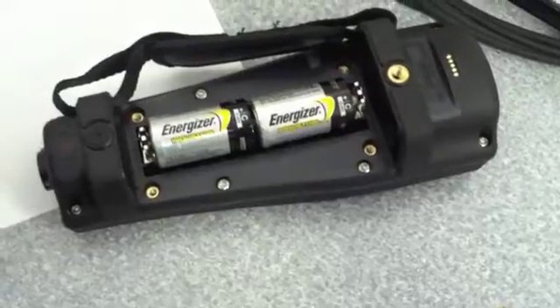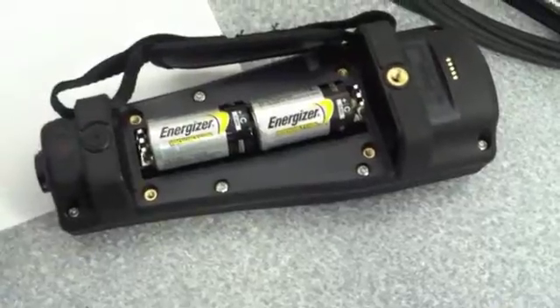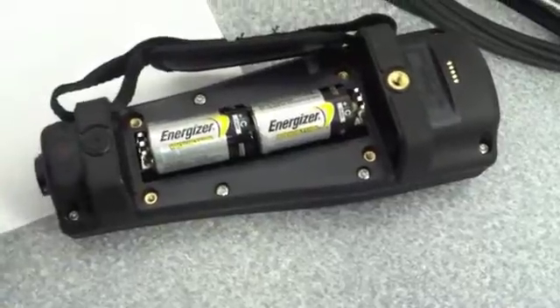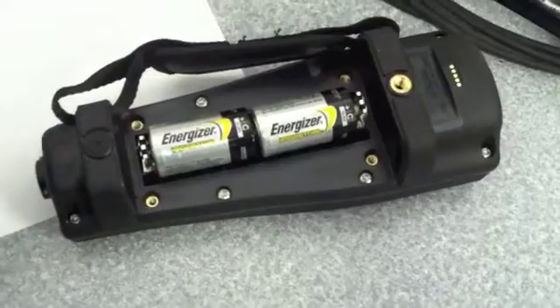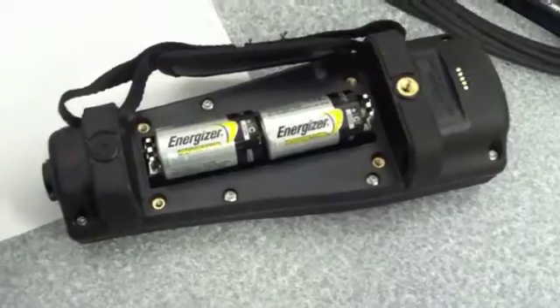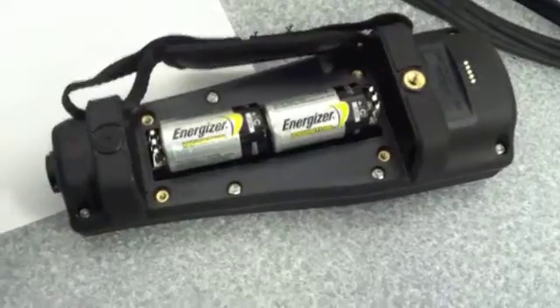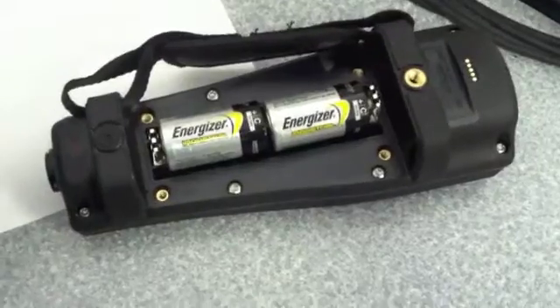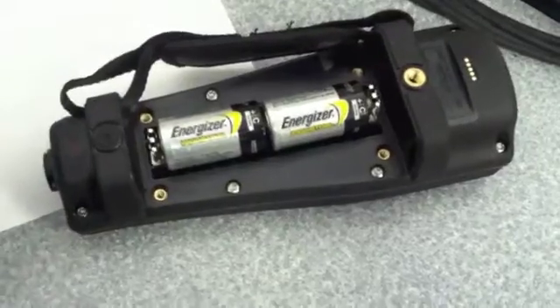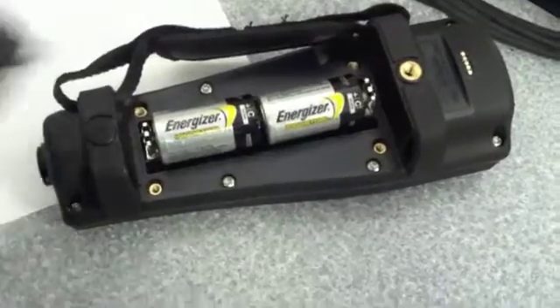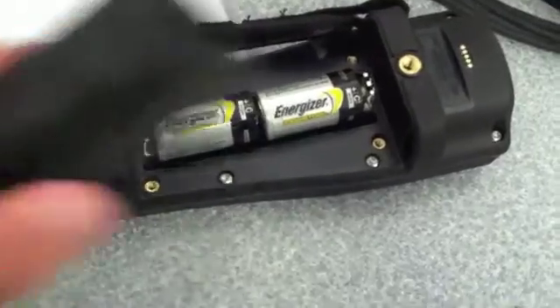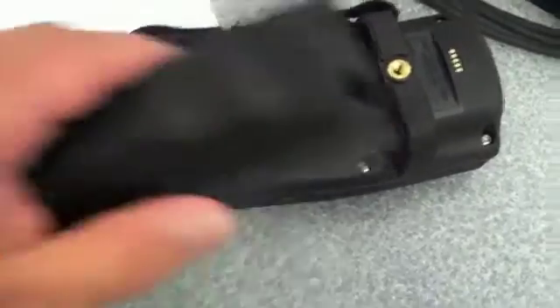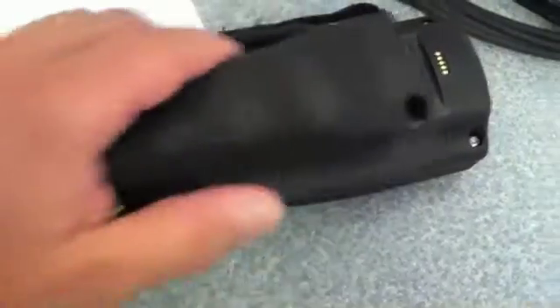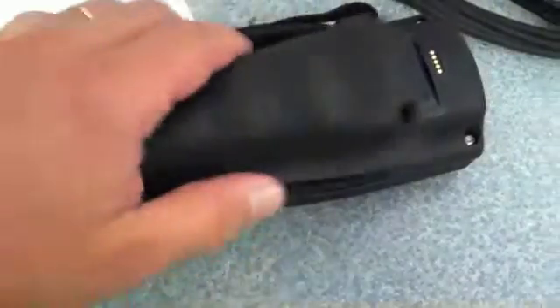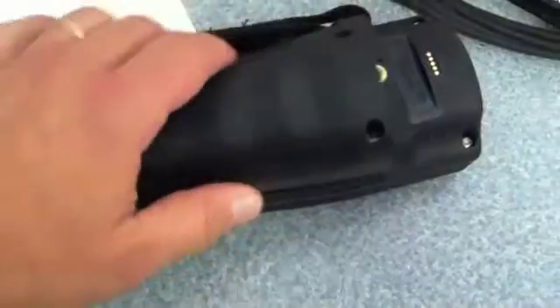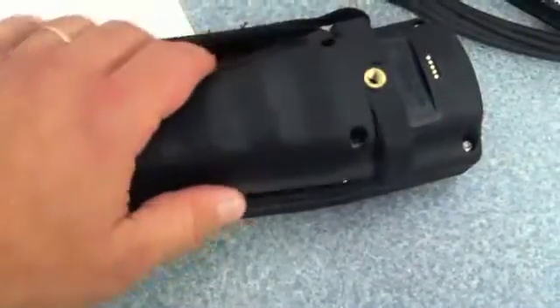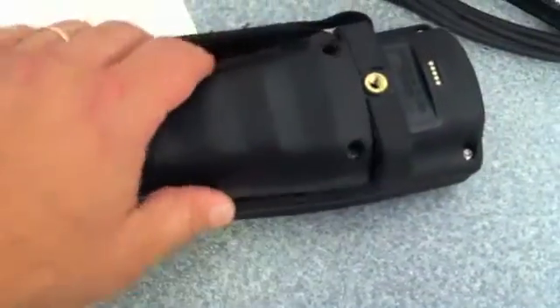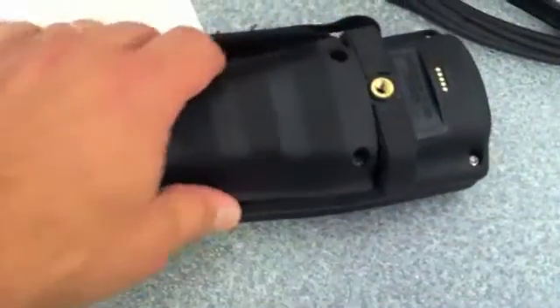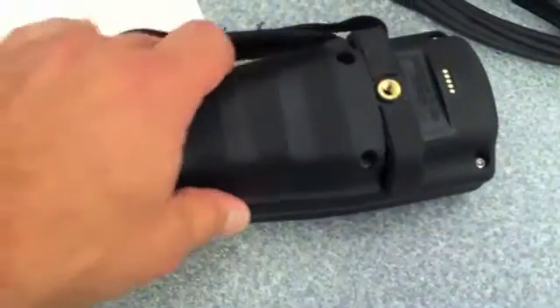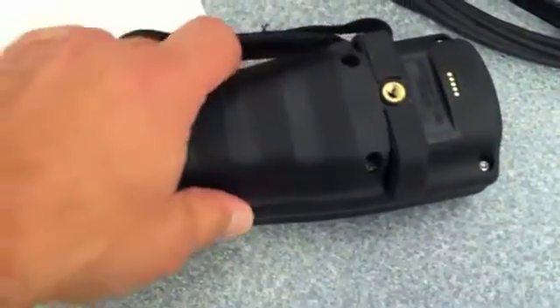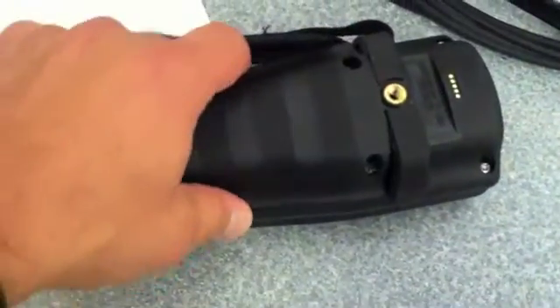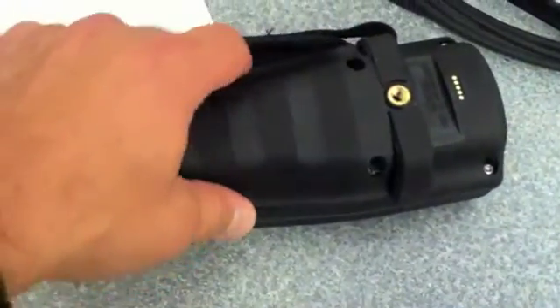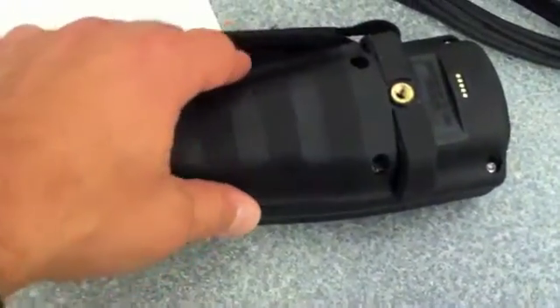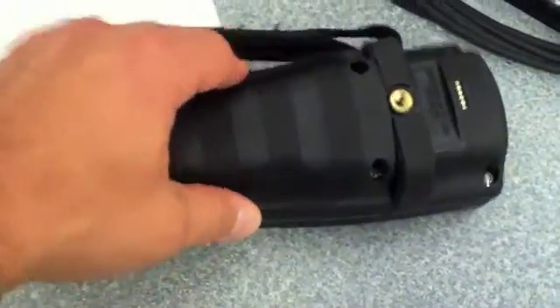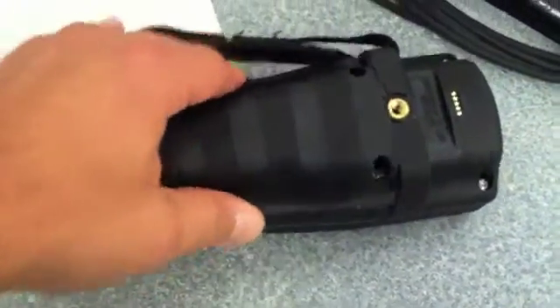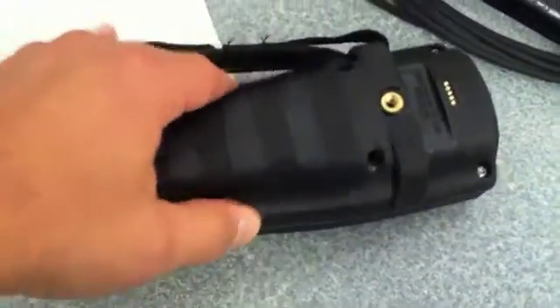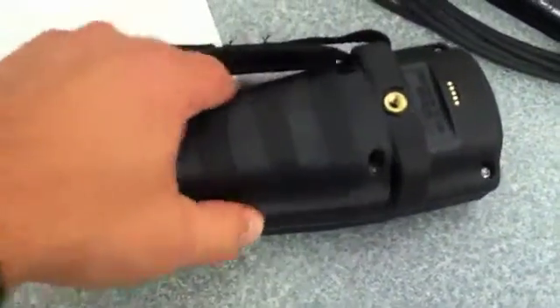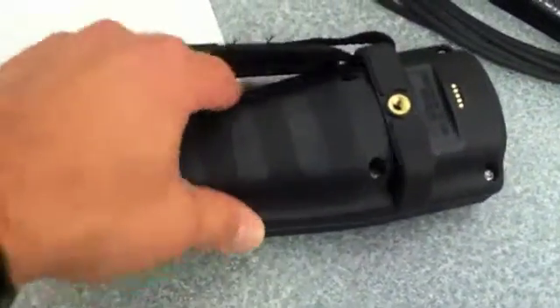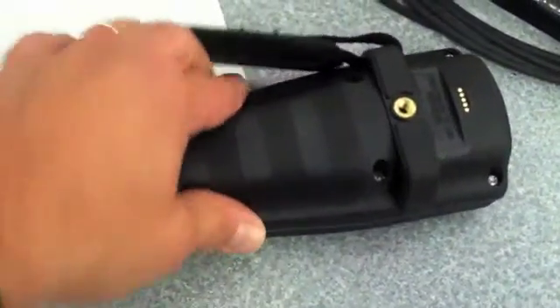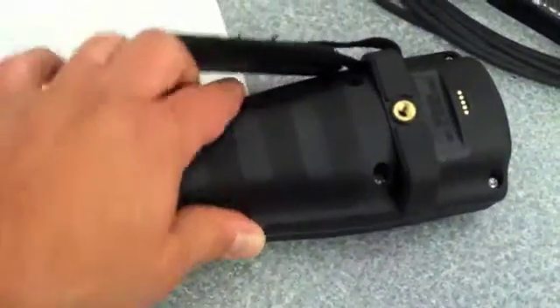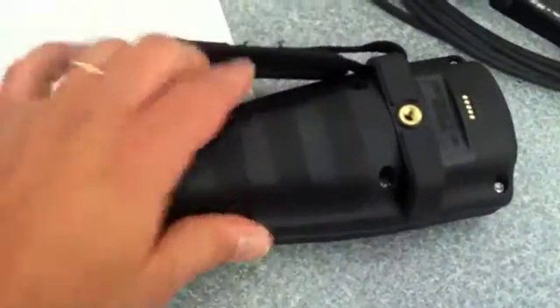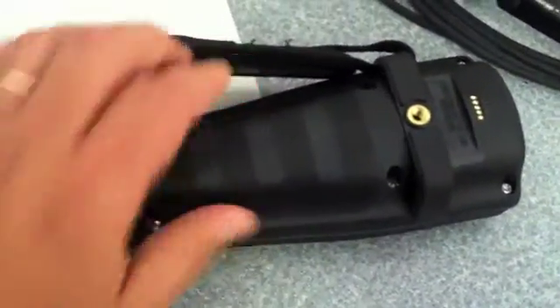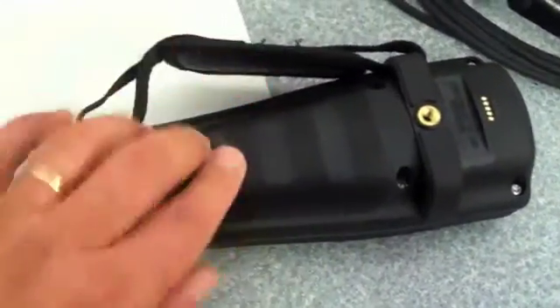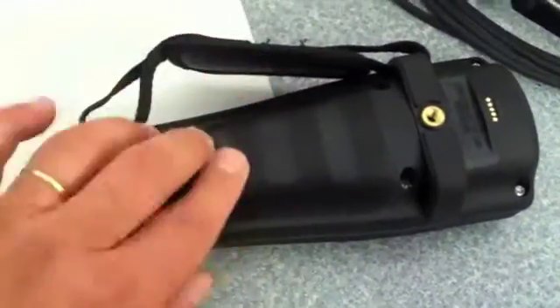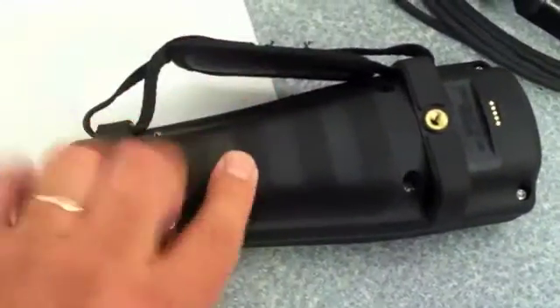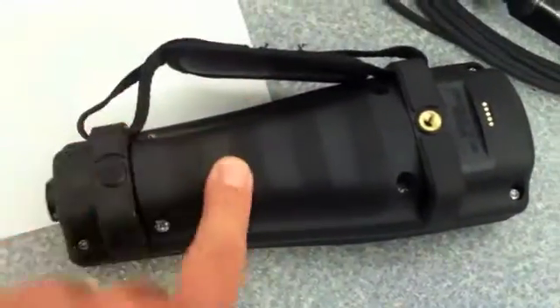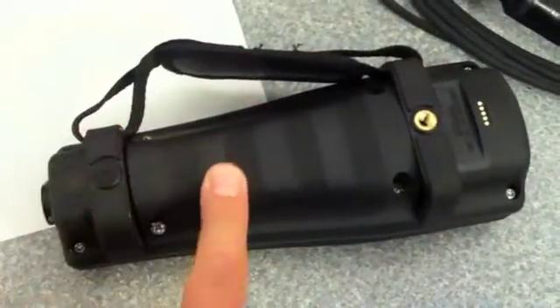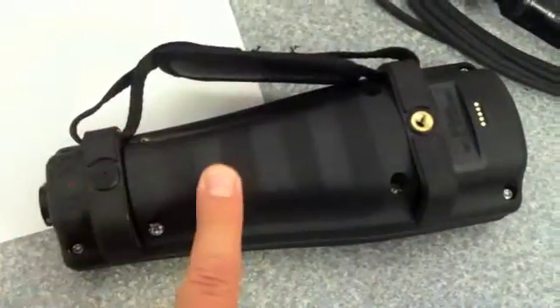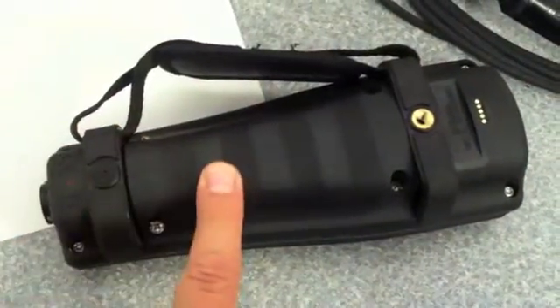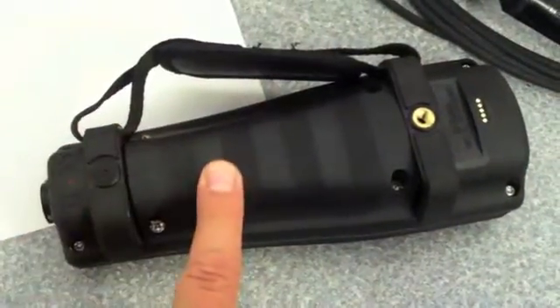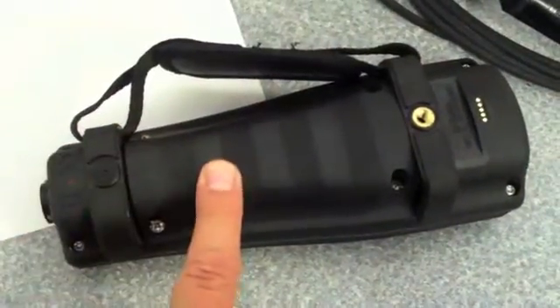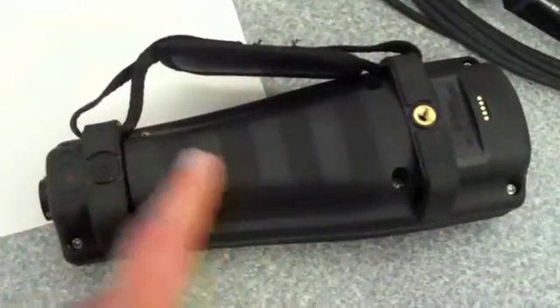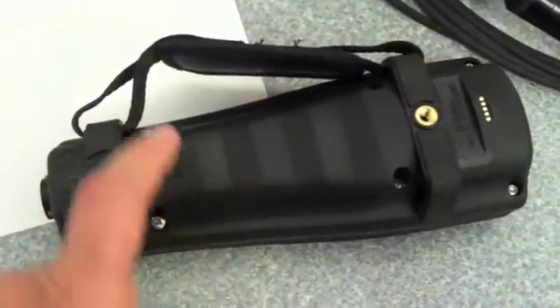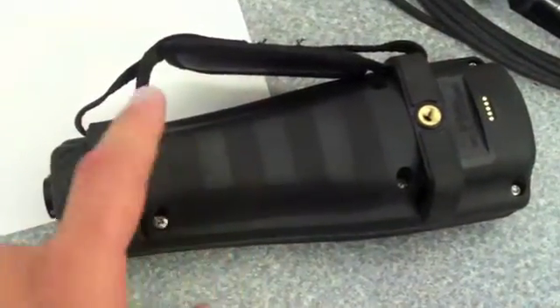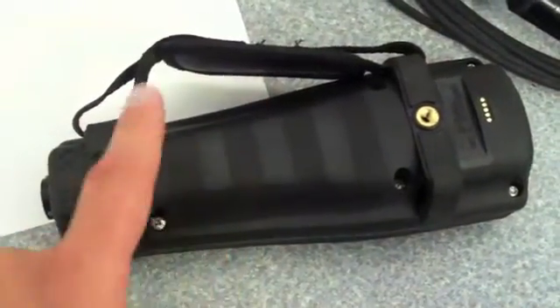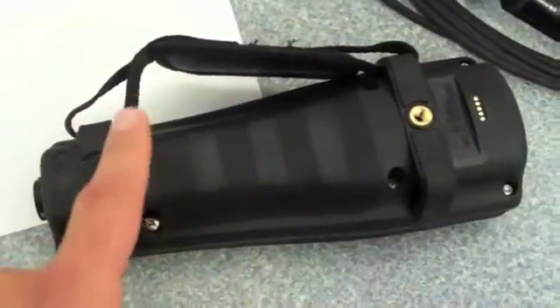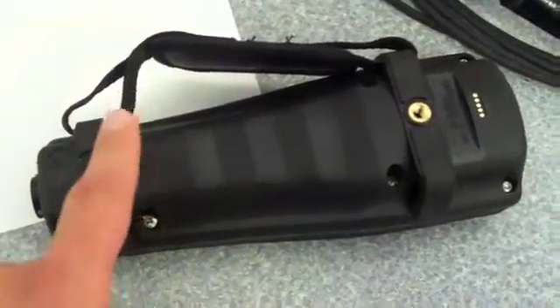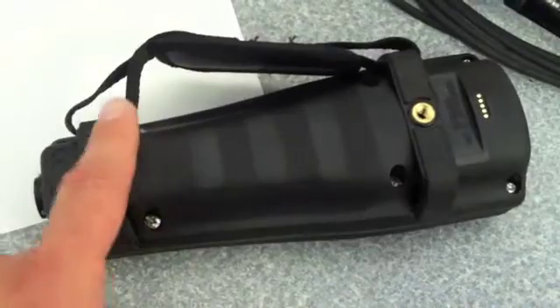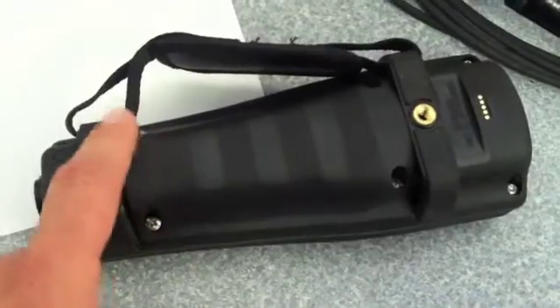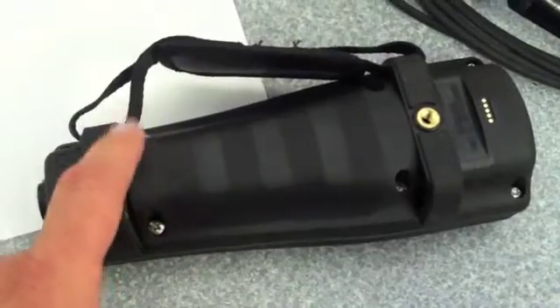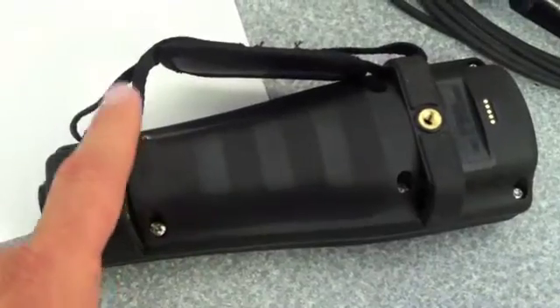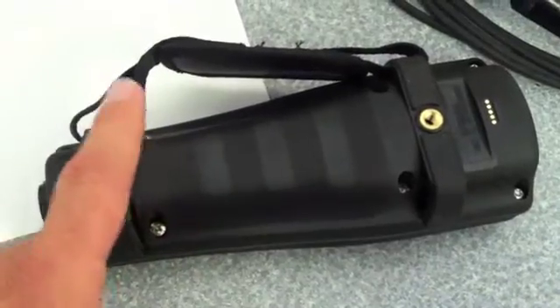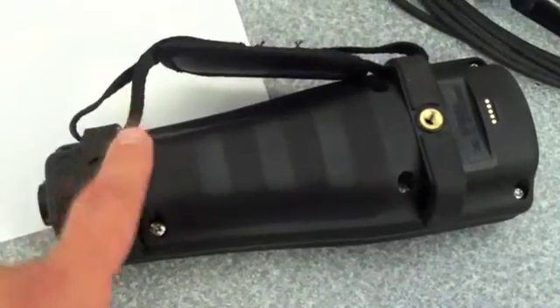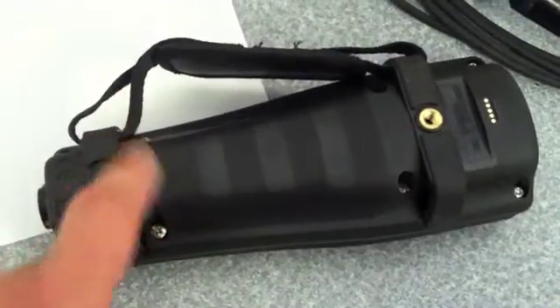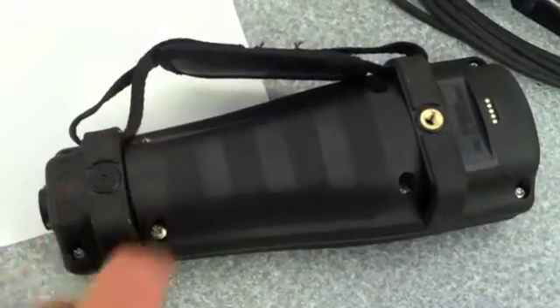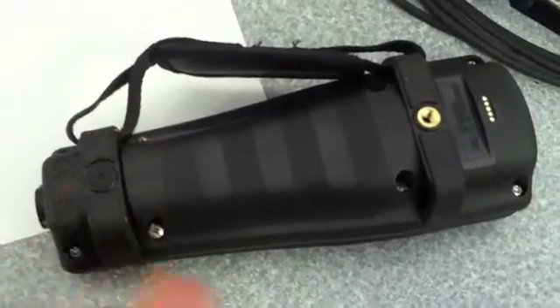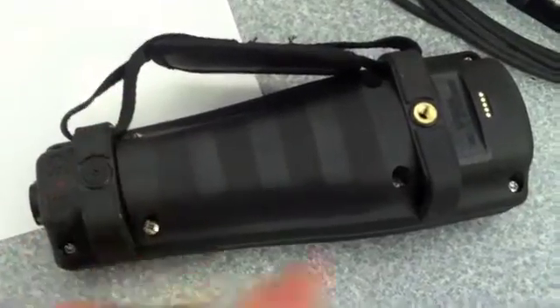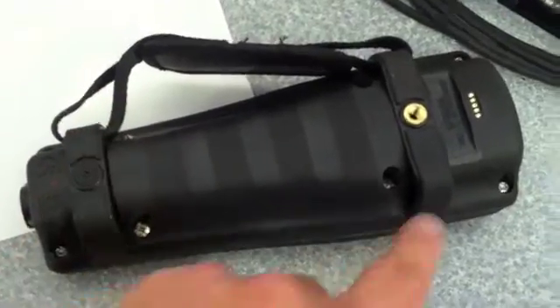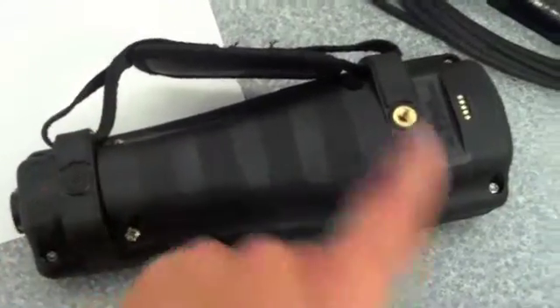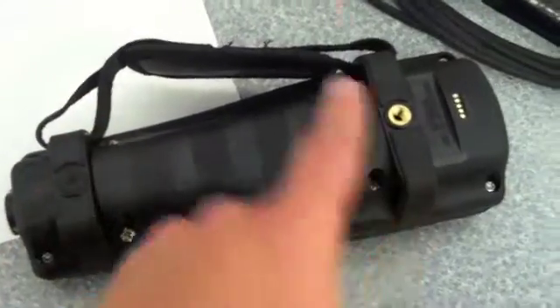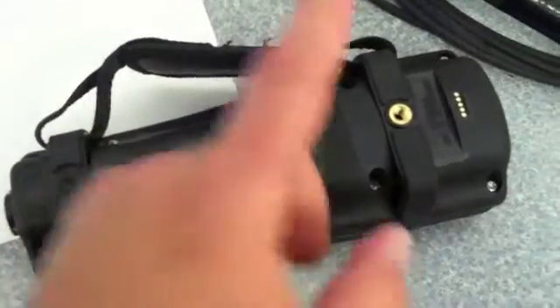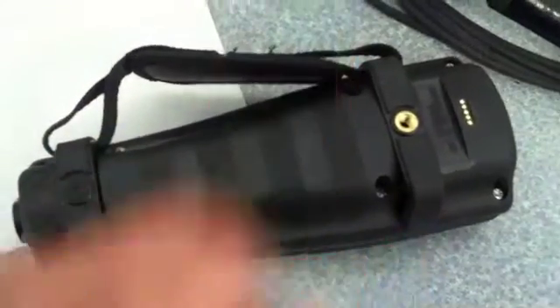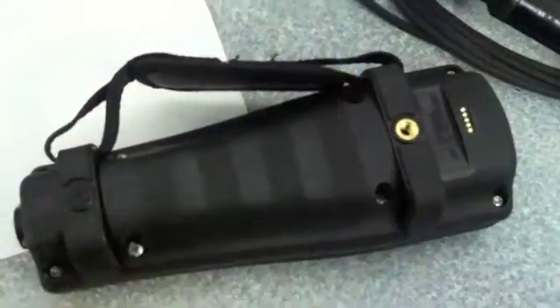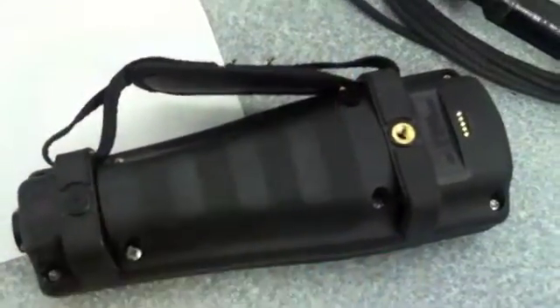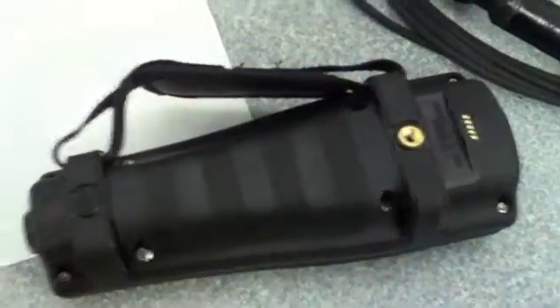The battery is installed. We're going to put the rear cover down and tighten the four screws.